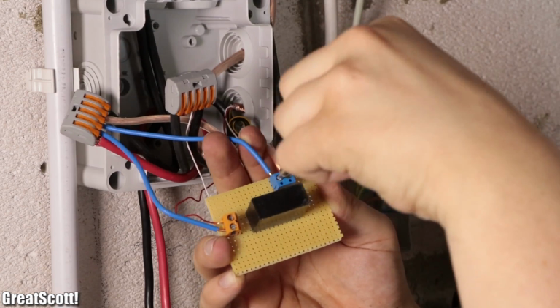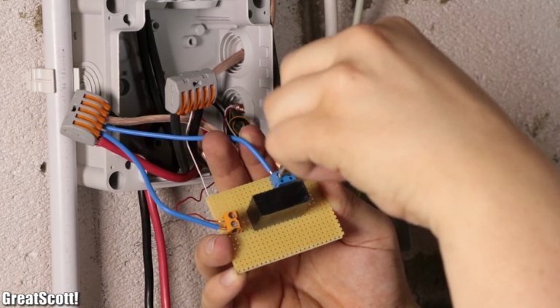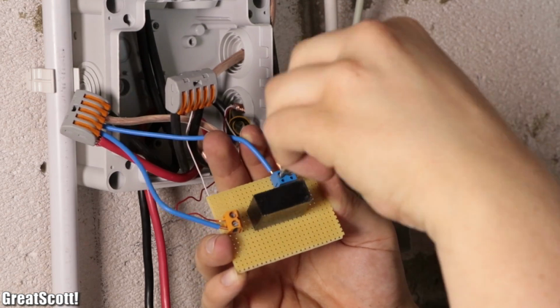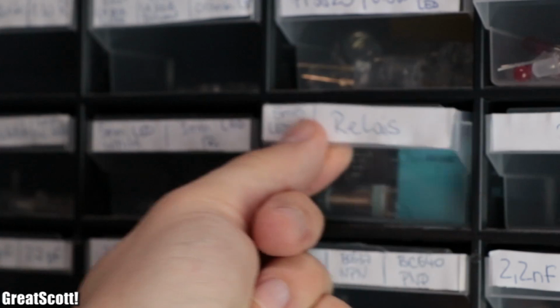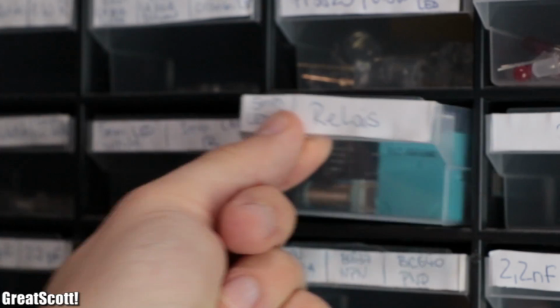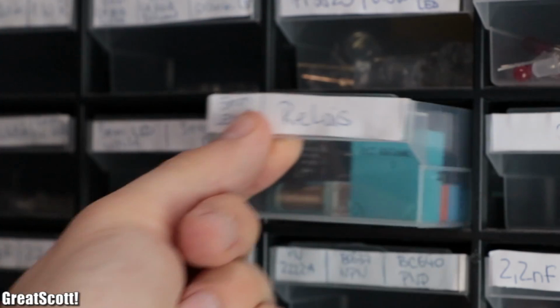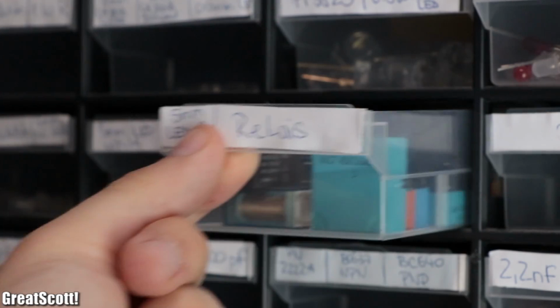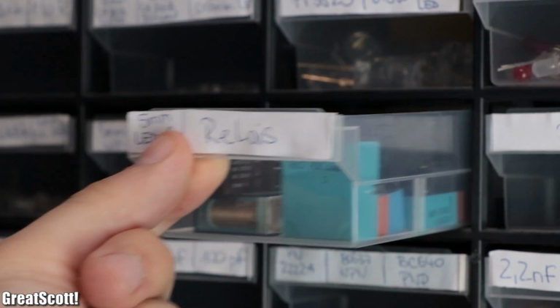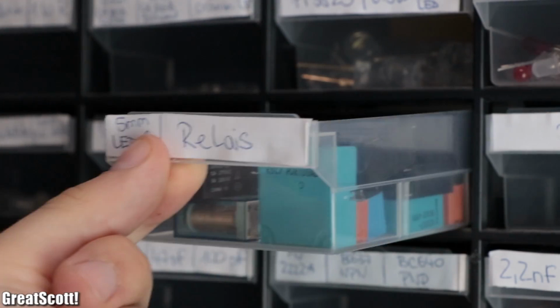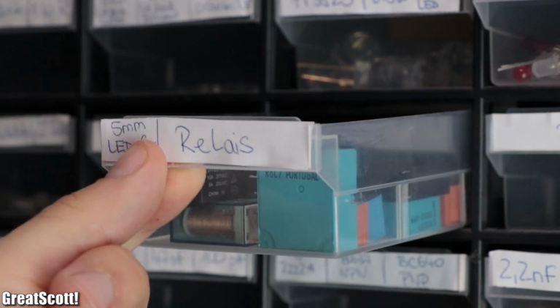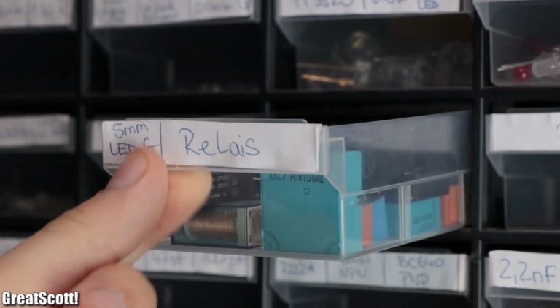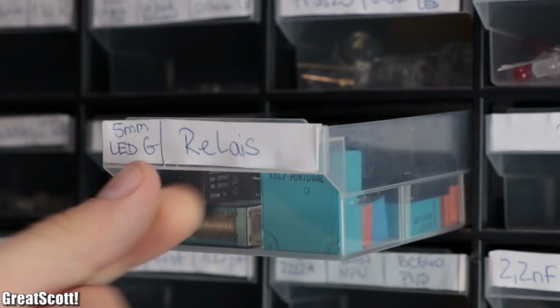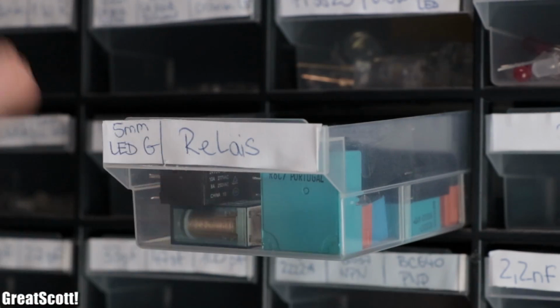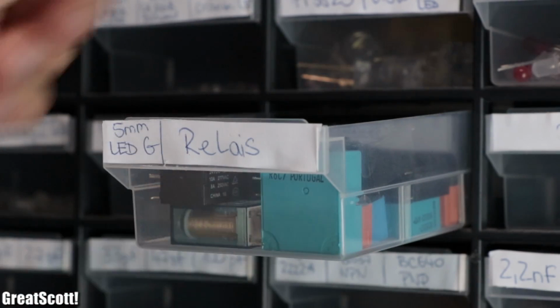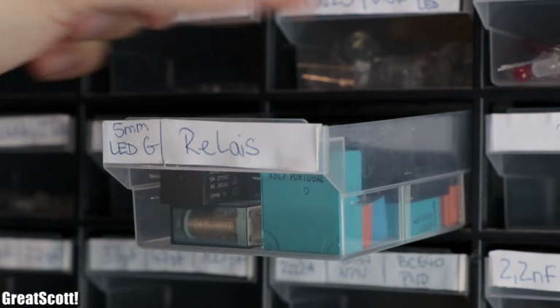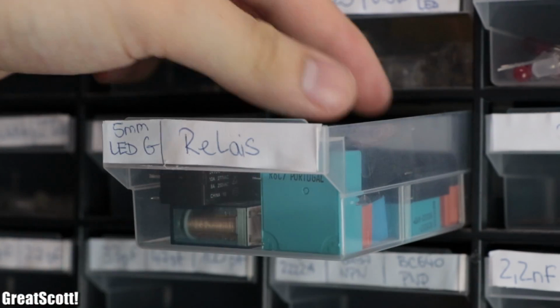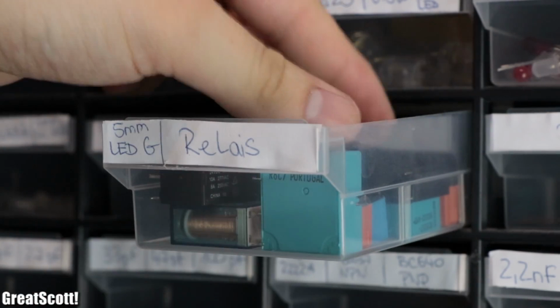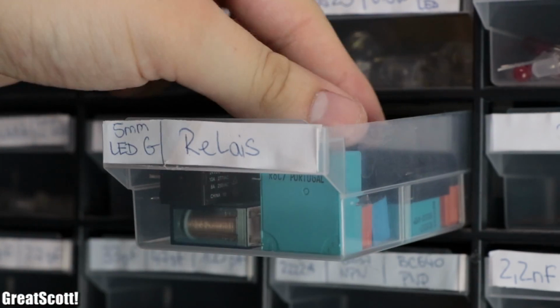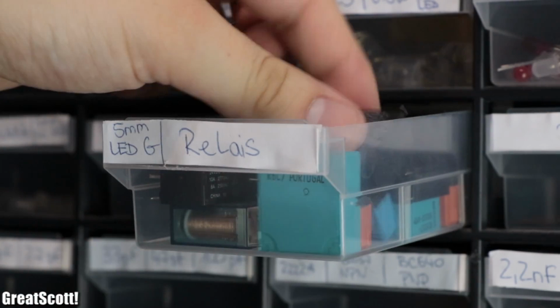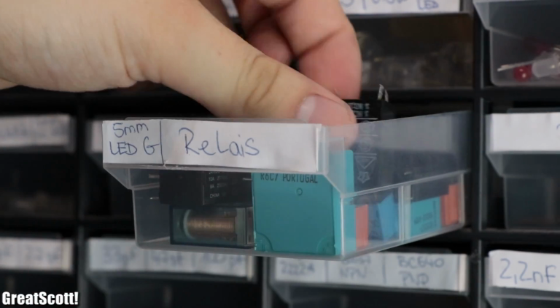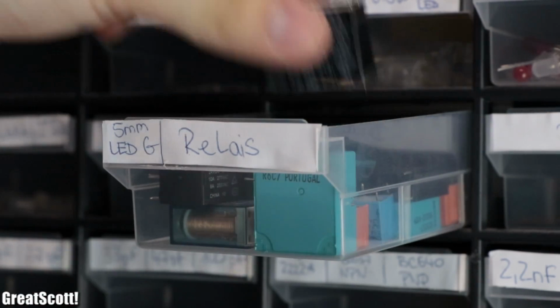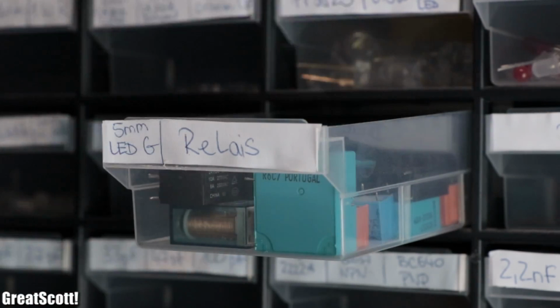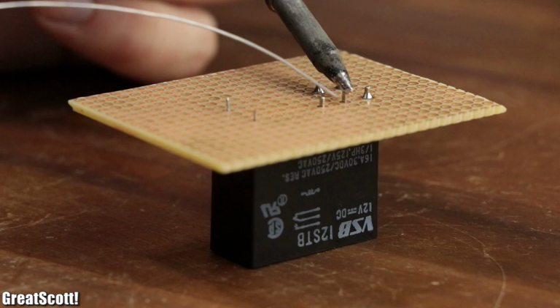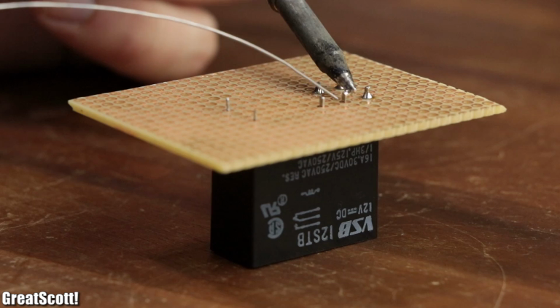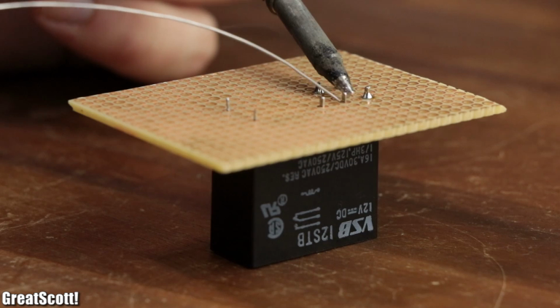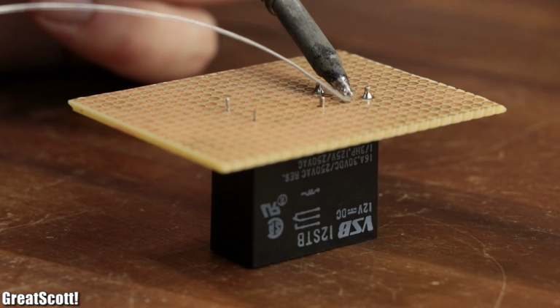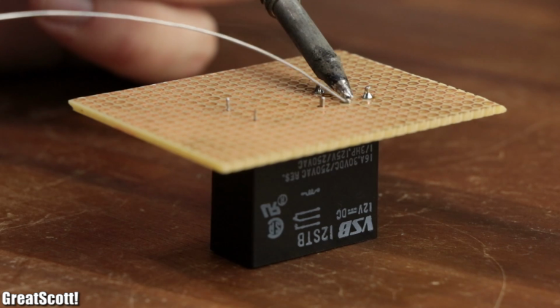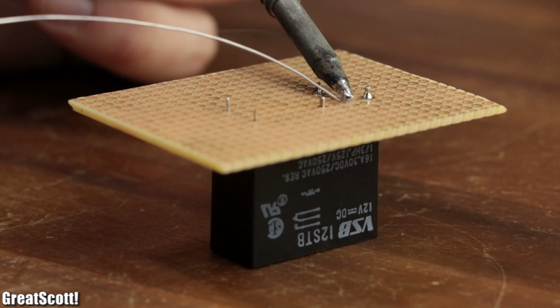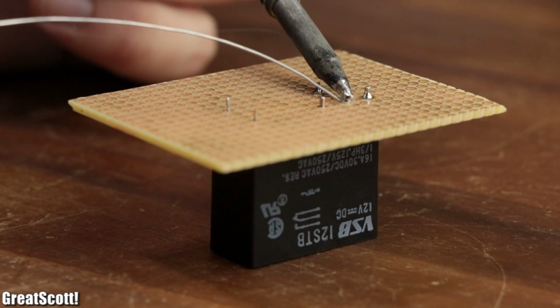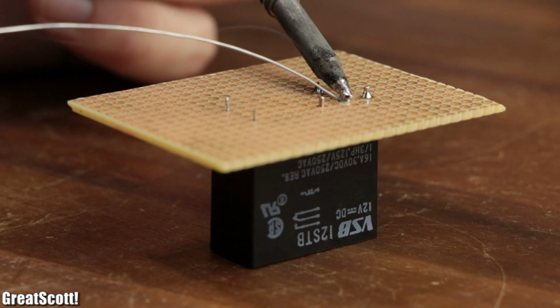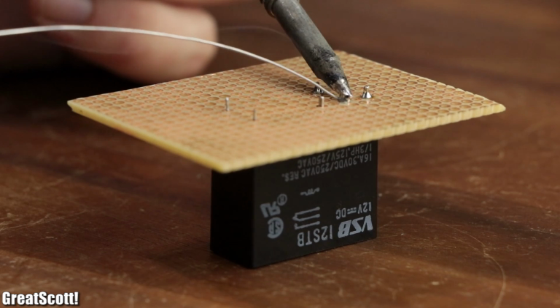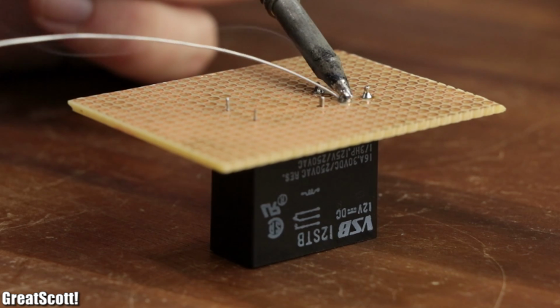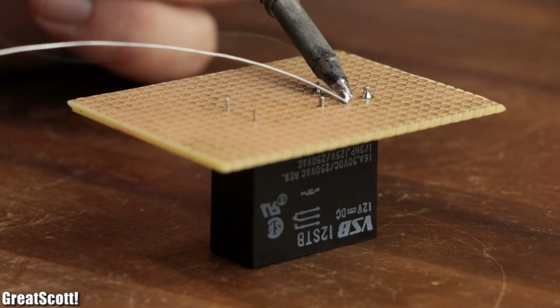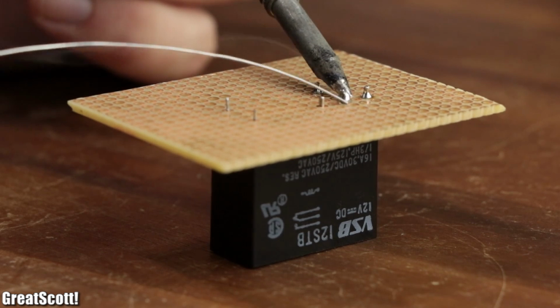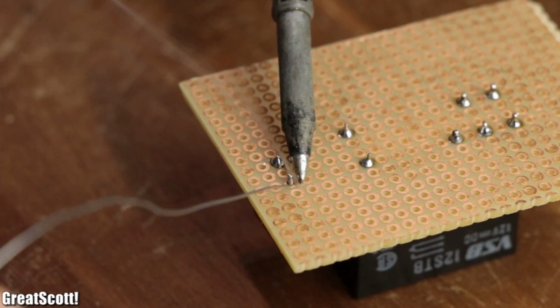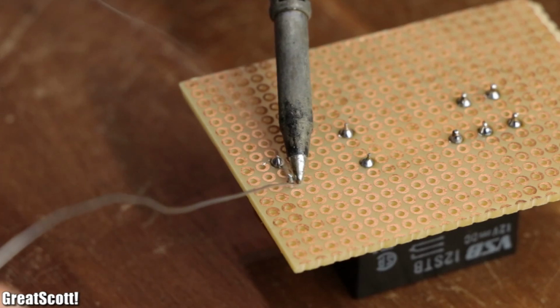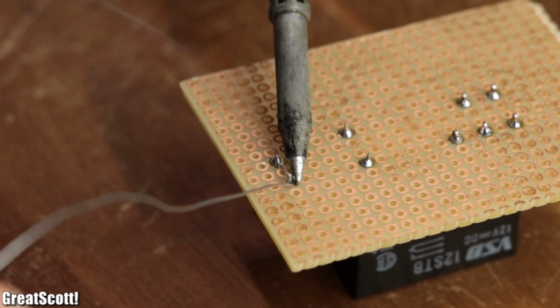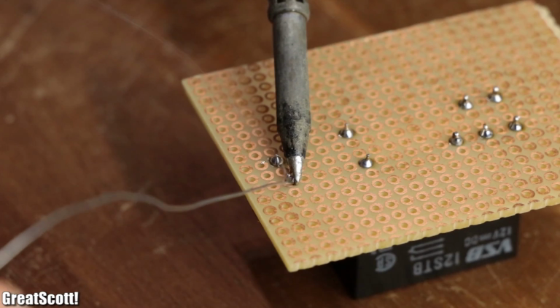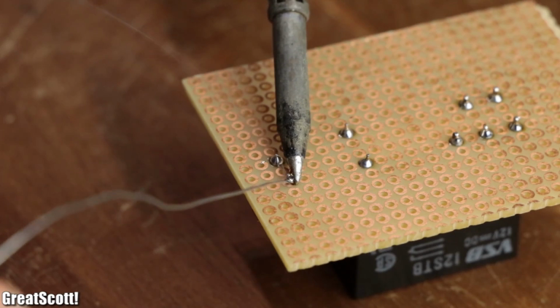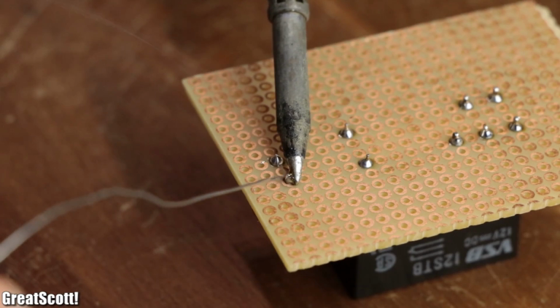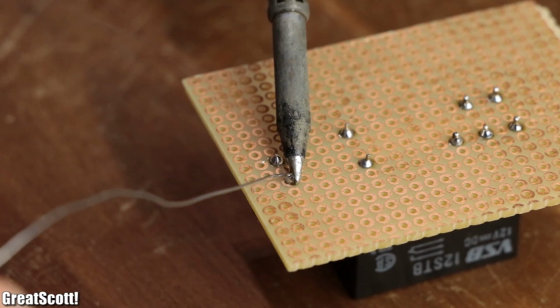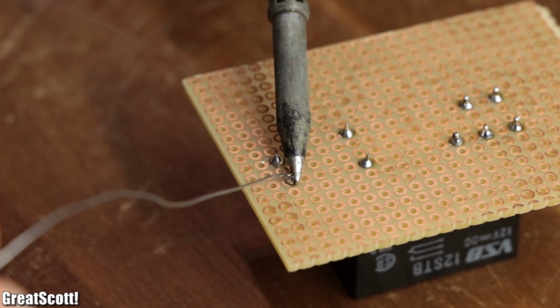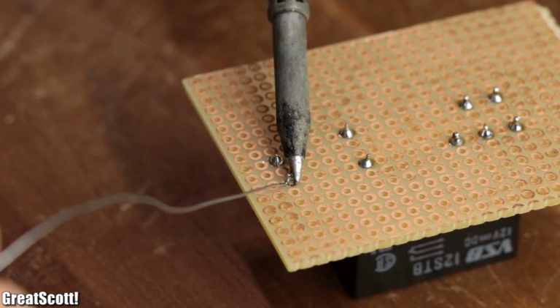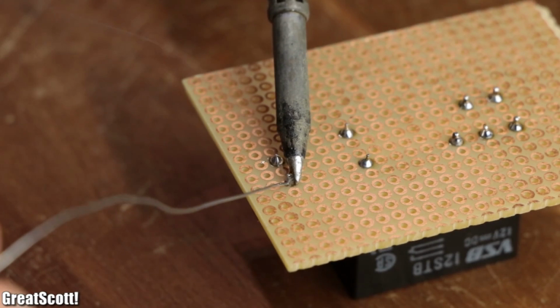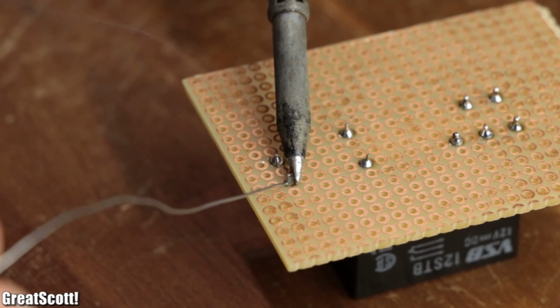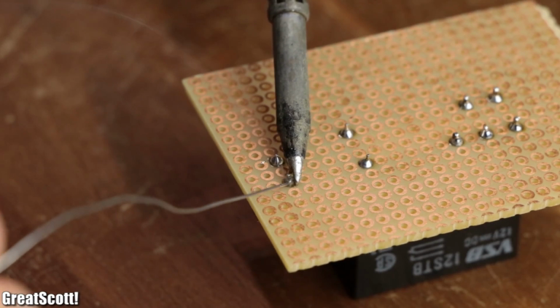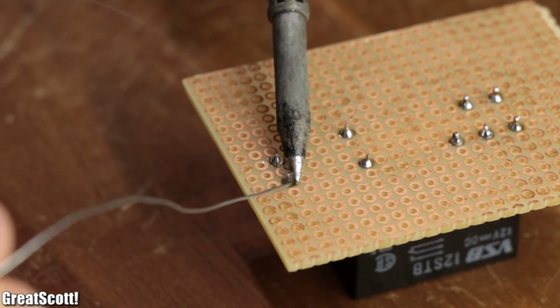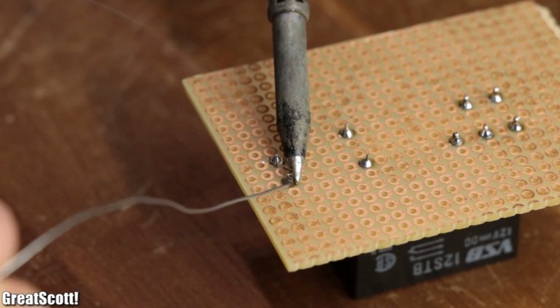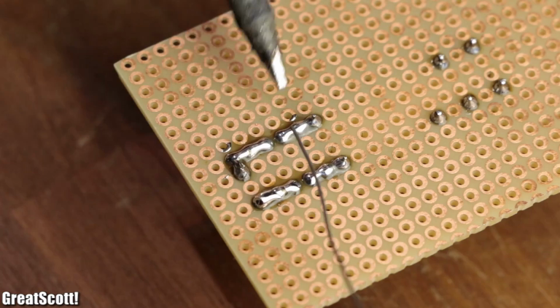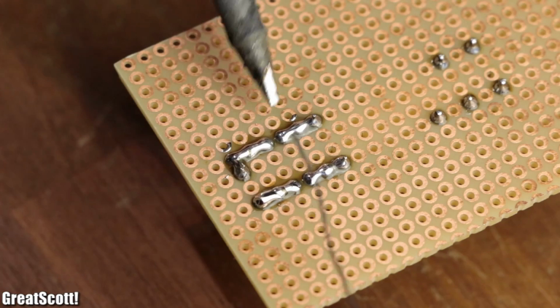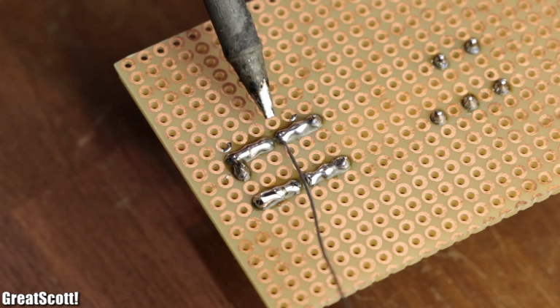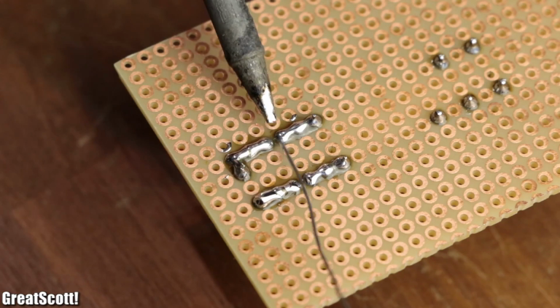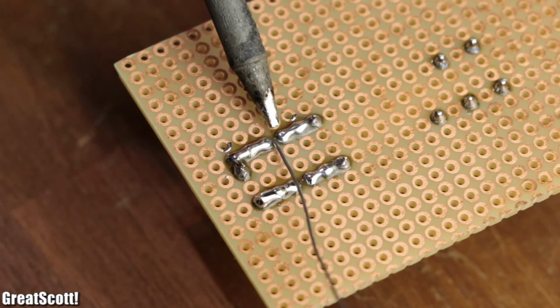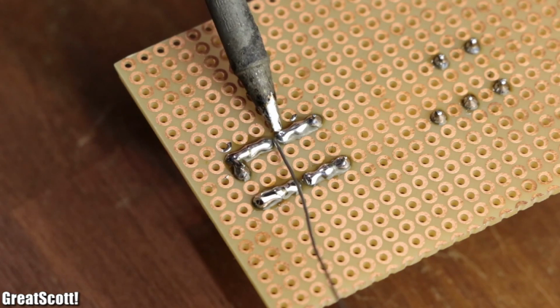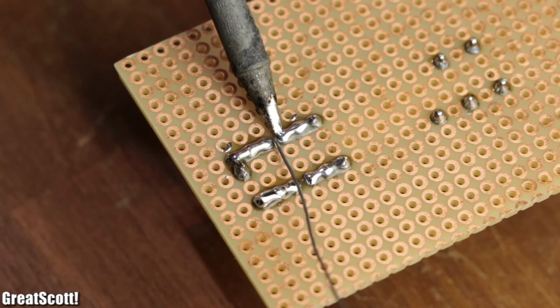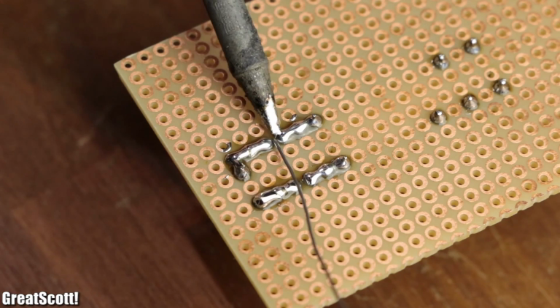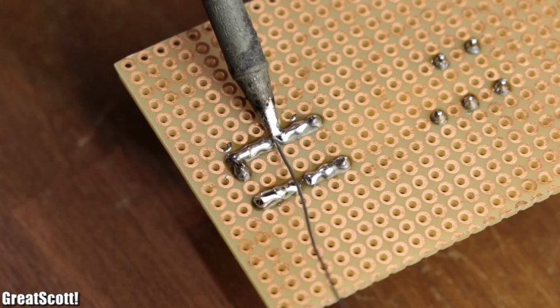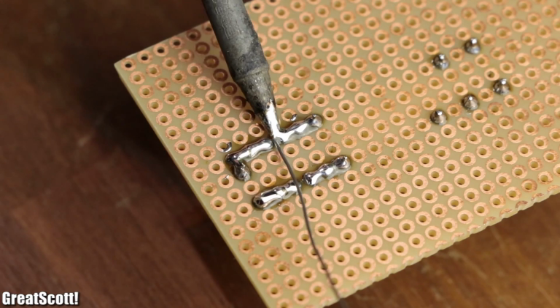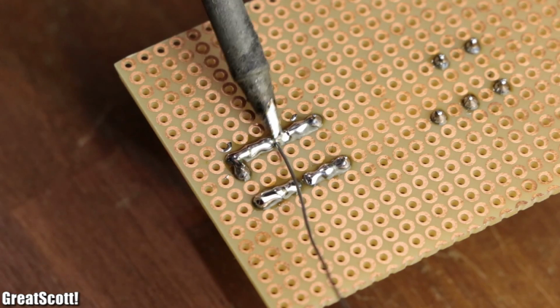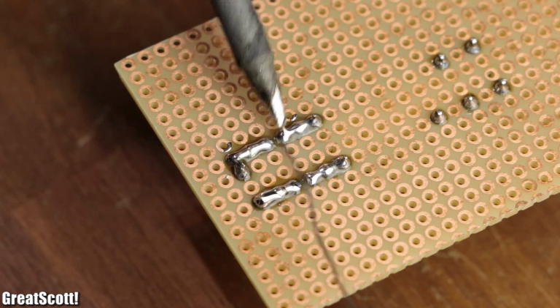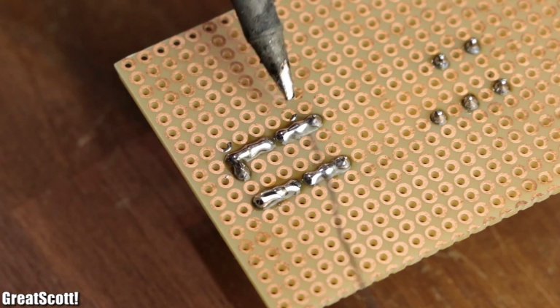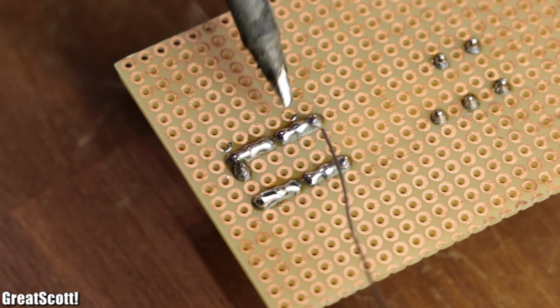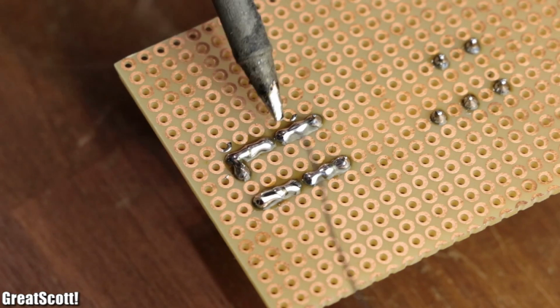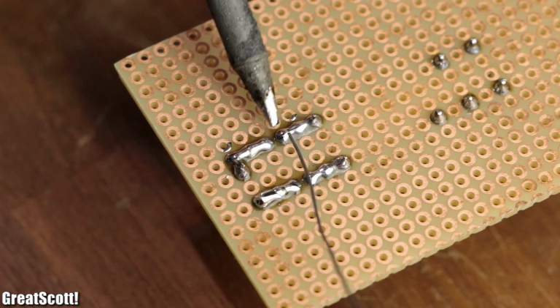And of course, it is always a good idea to solder the relay along with PCB terminals to a piece of perfboard beforehand to make the wiring easier later on.